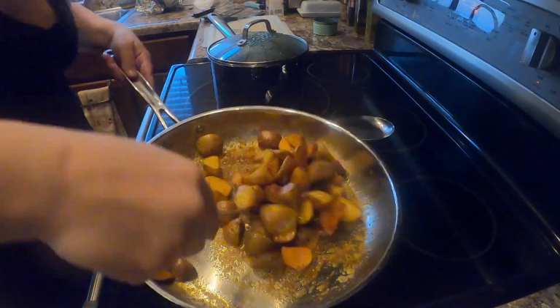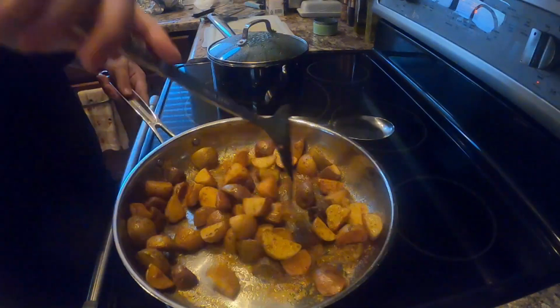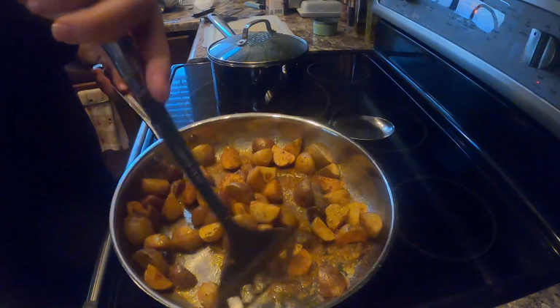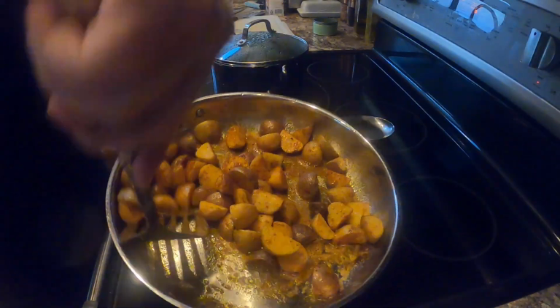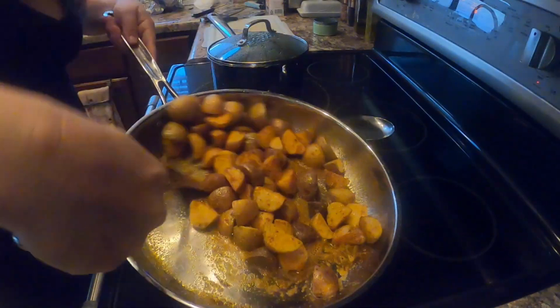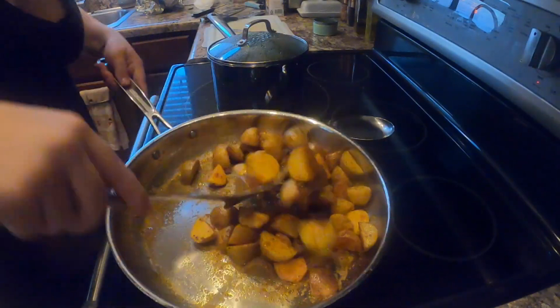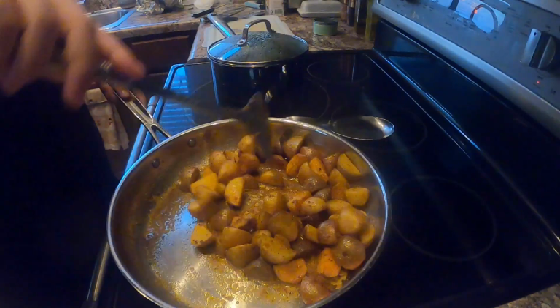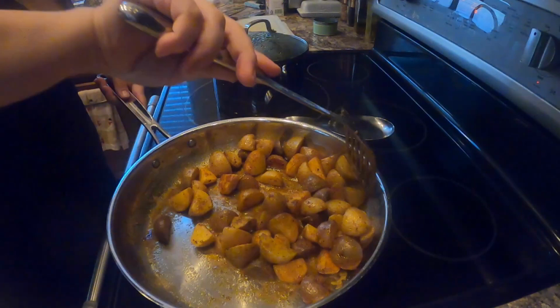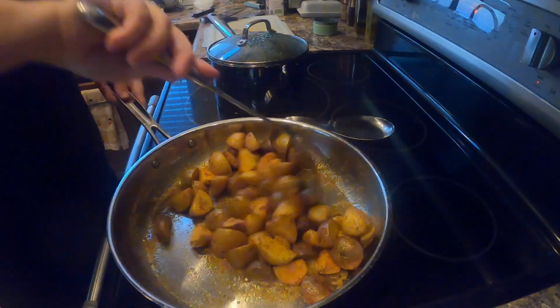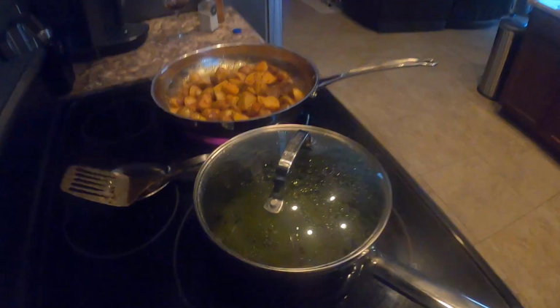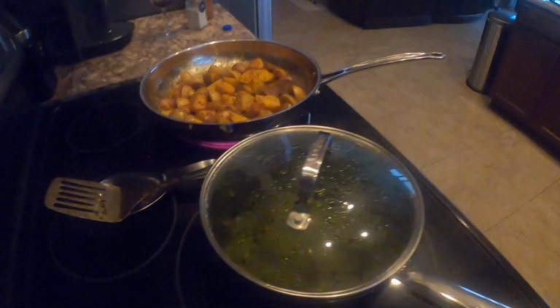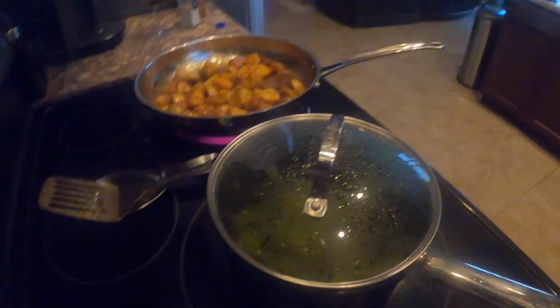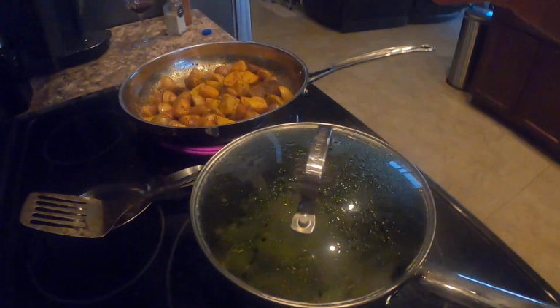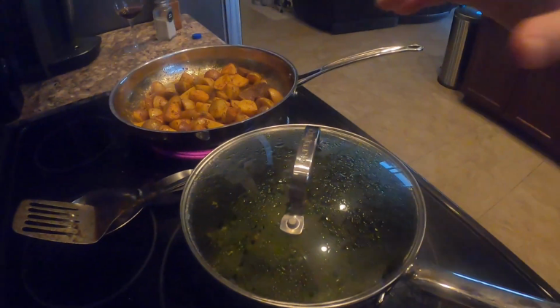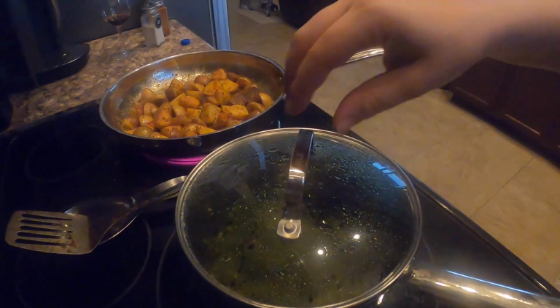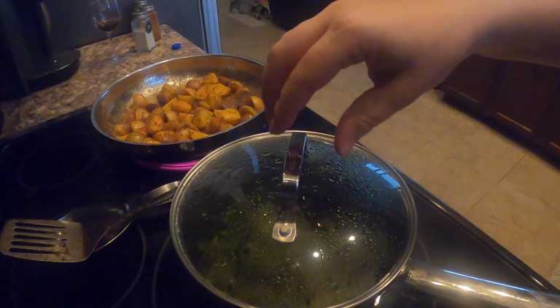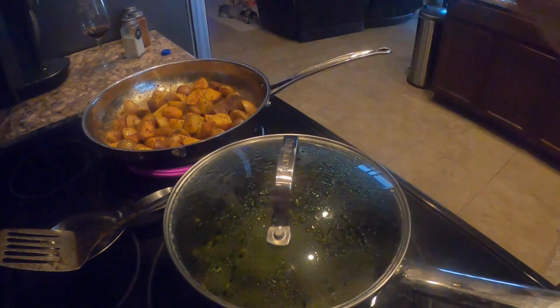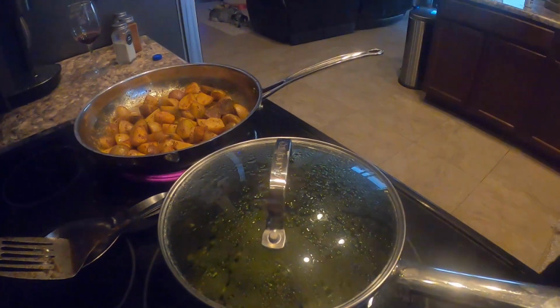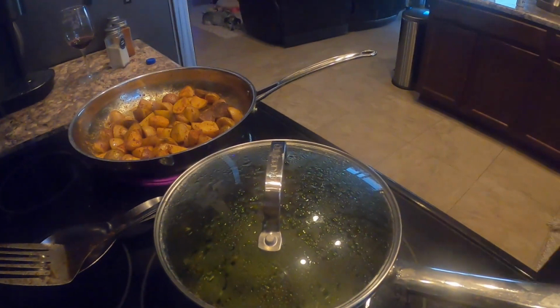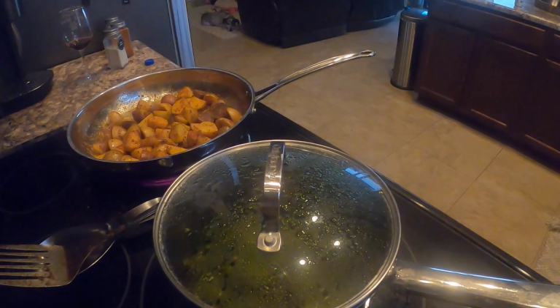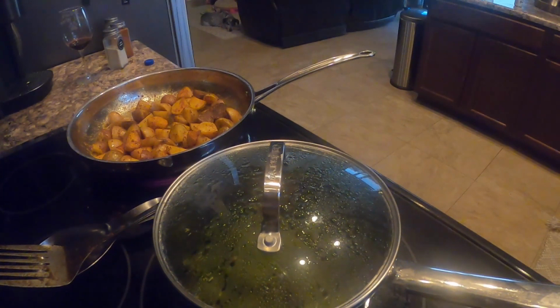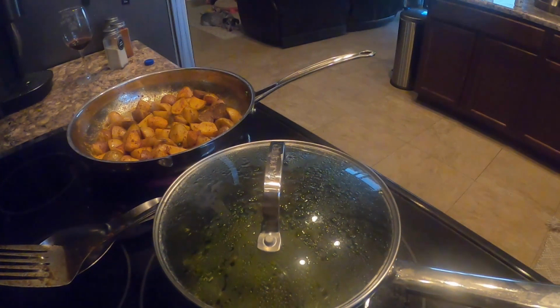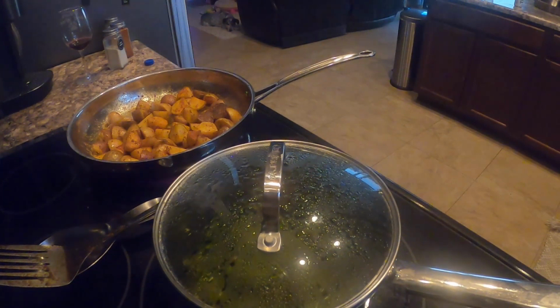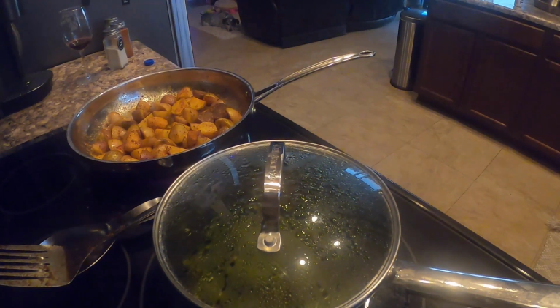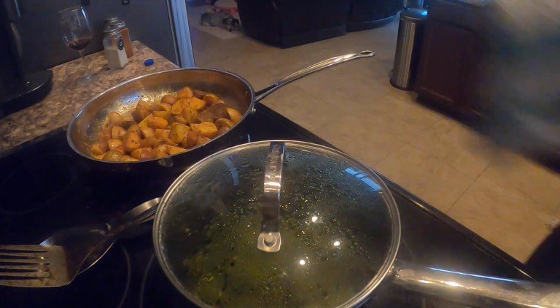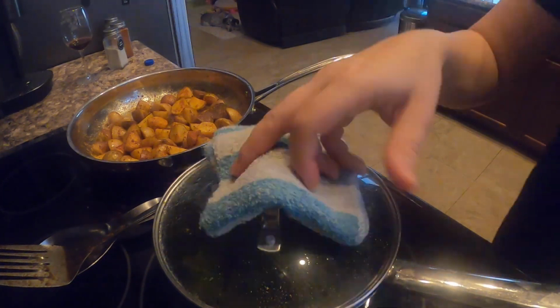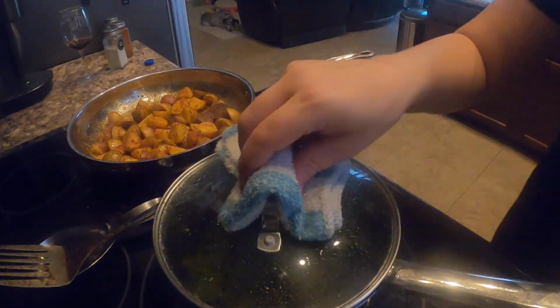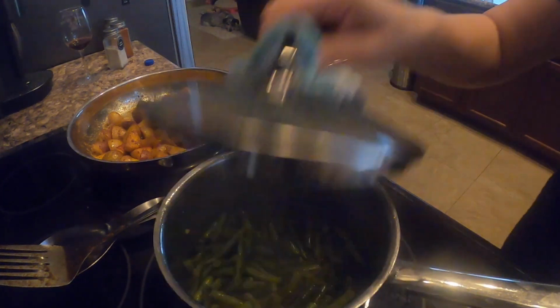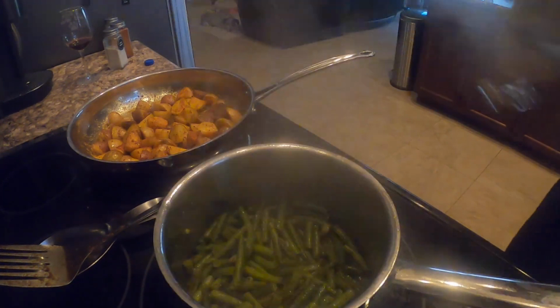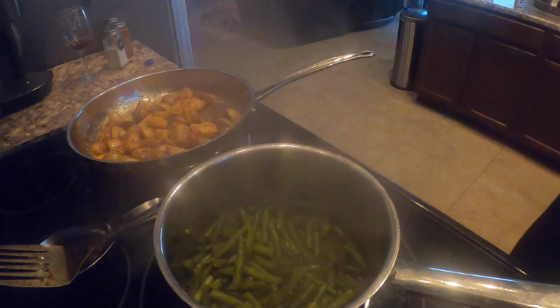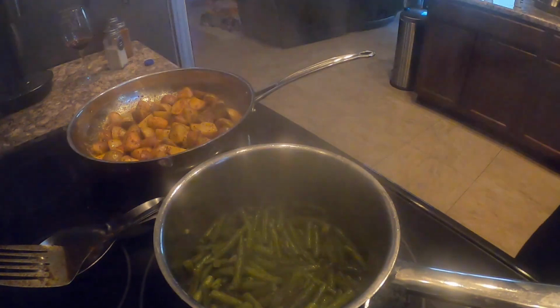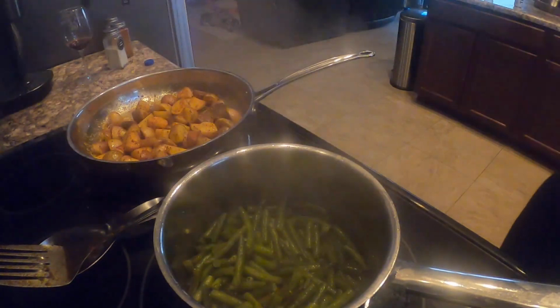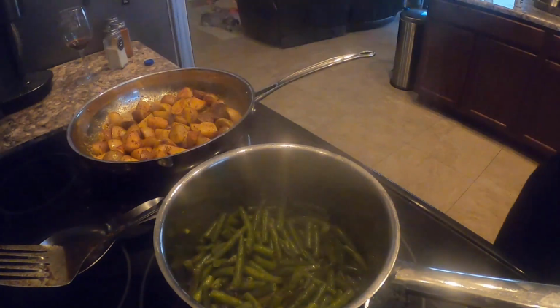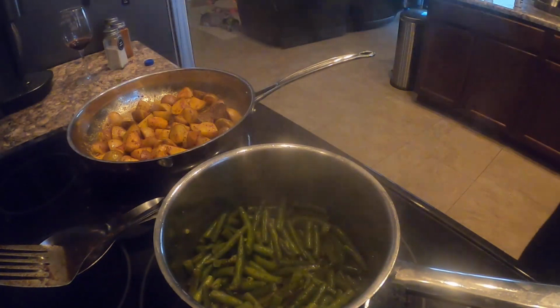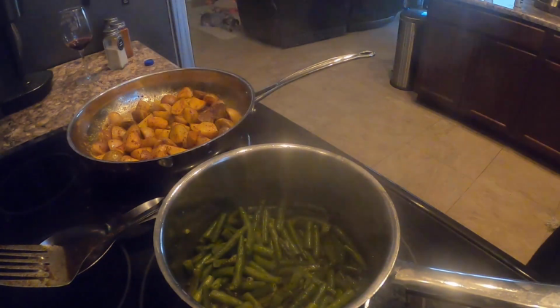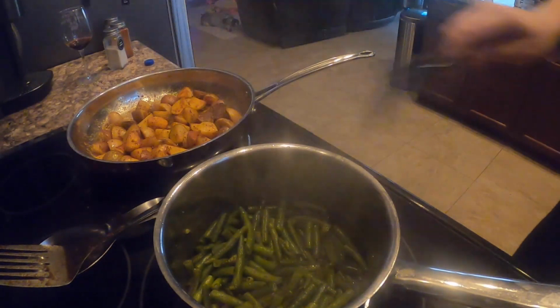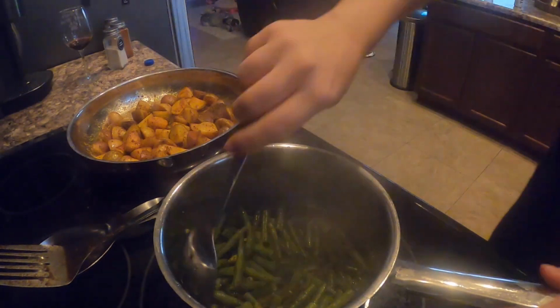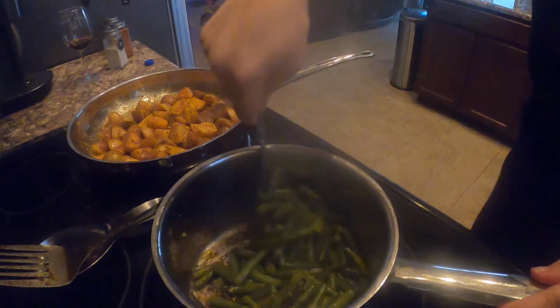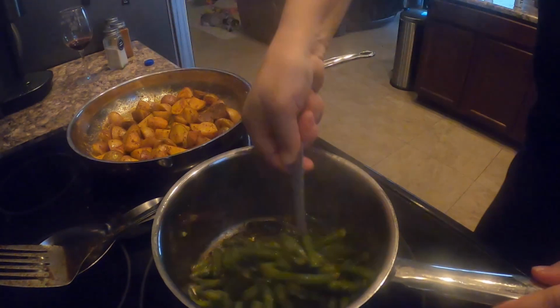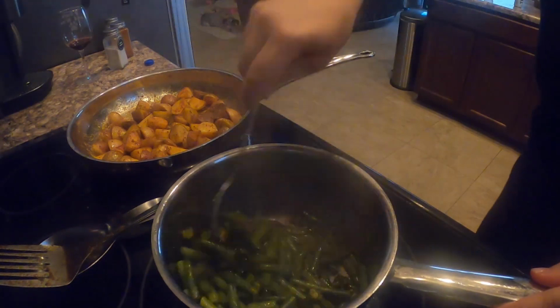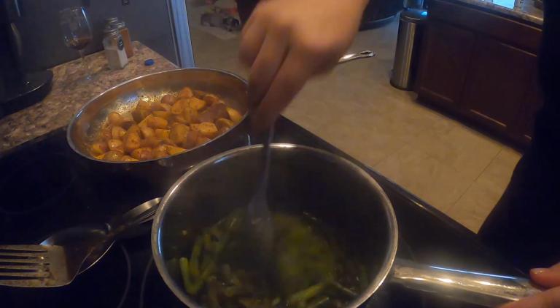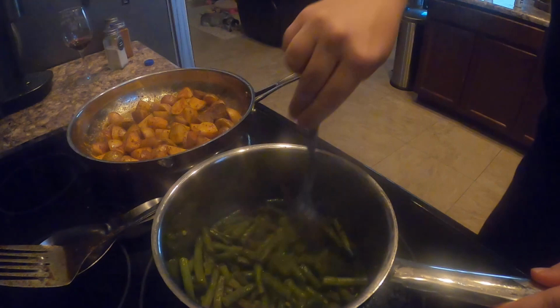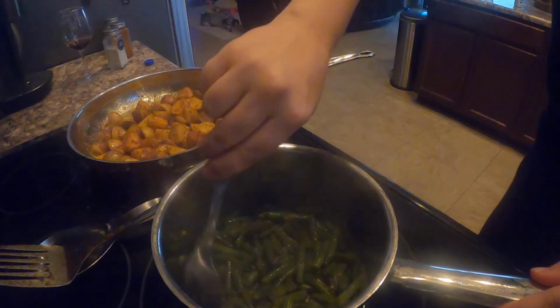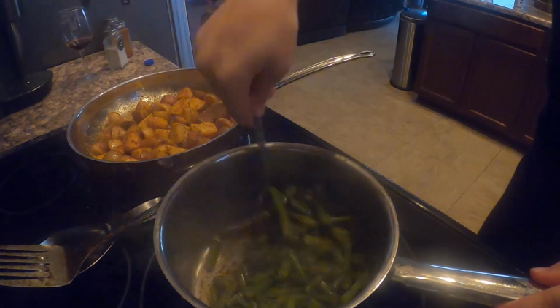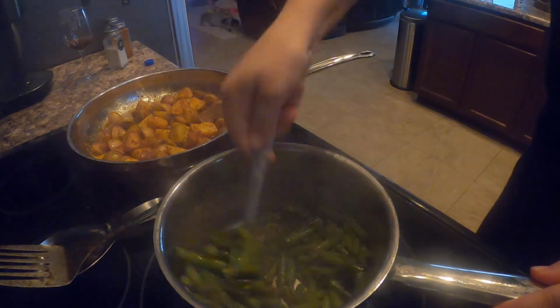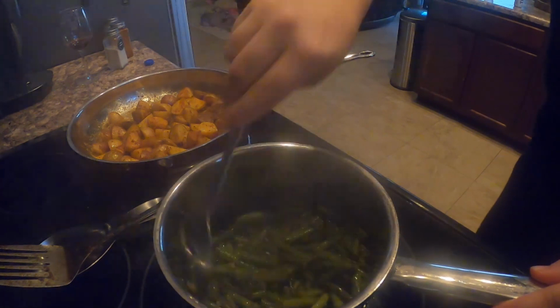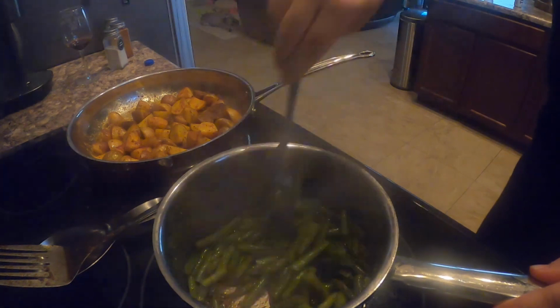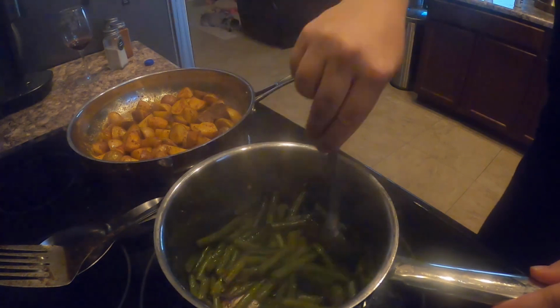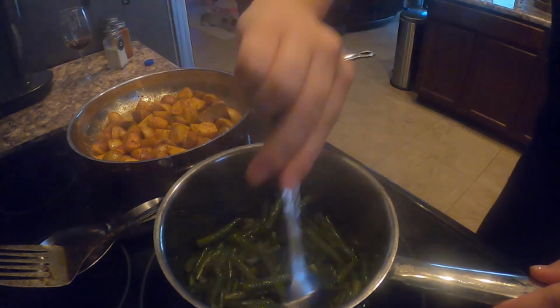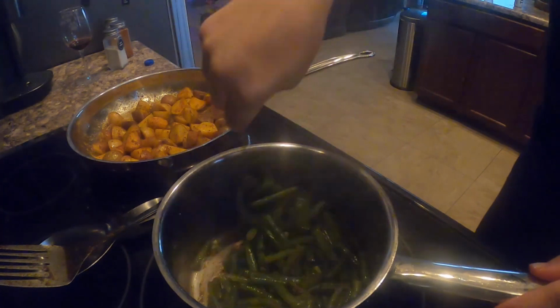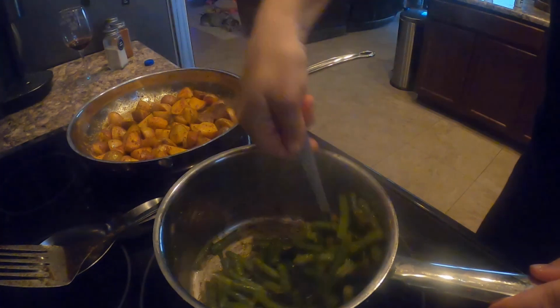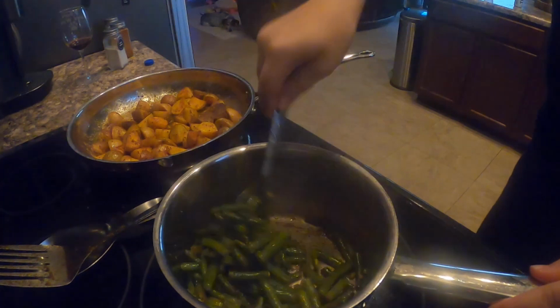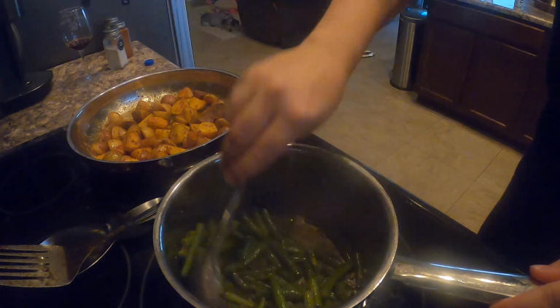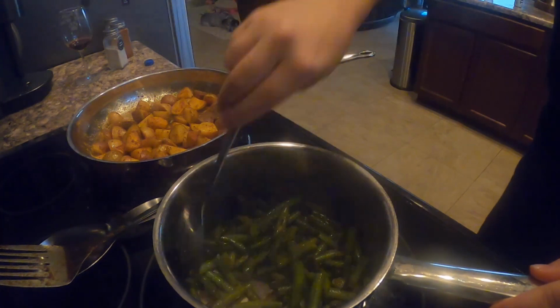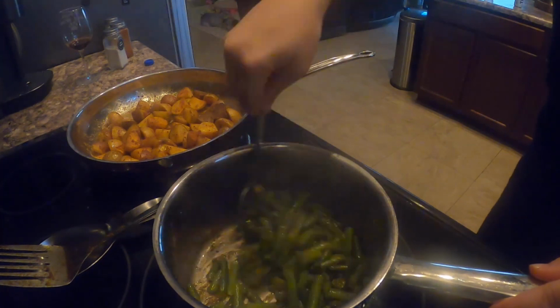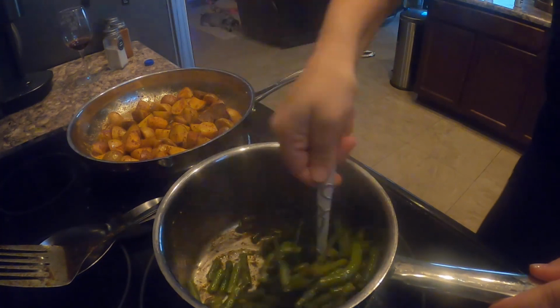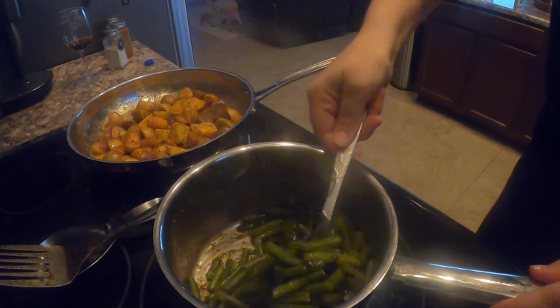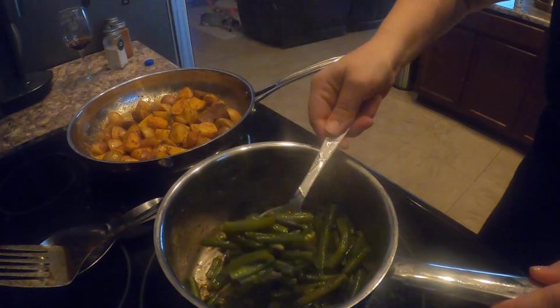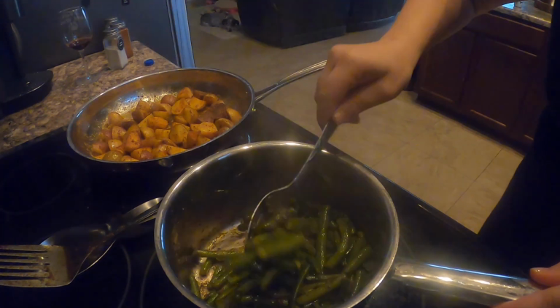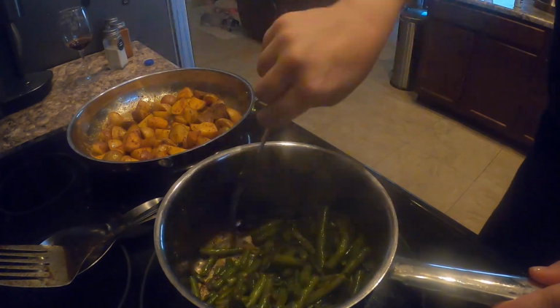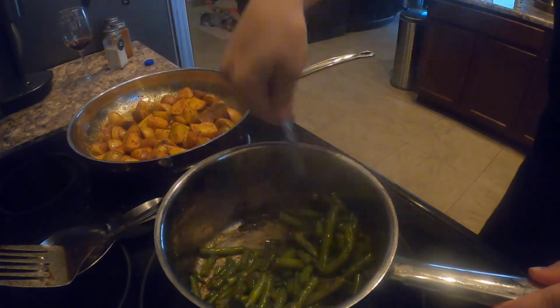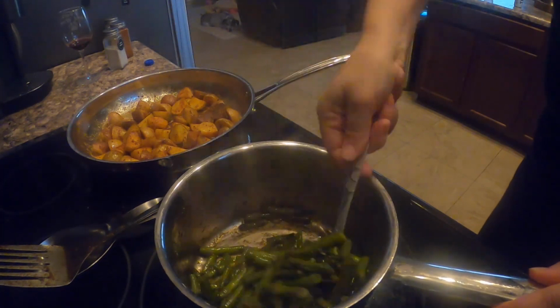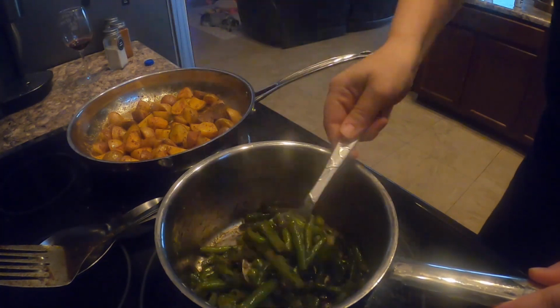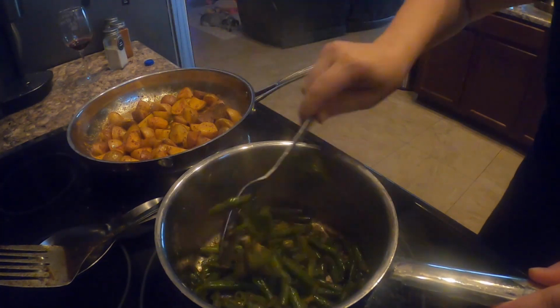Look at them — they look so delicious! Let's check in on our green beans. Those look so good and they smell amazing.